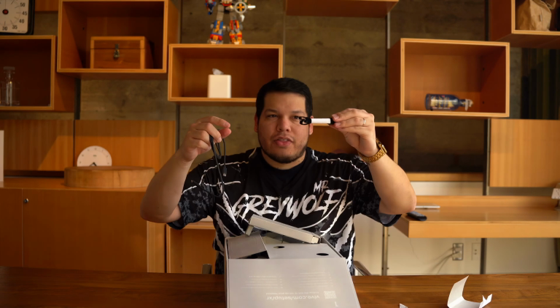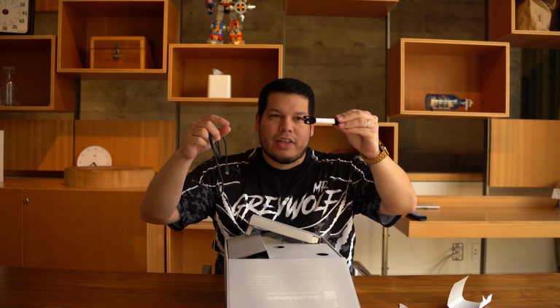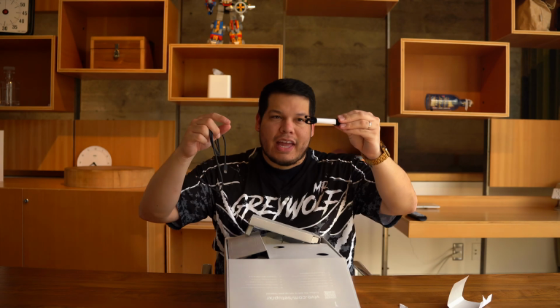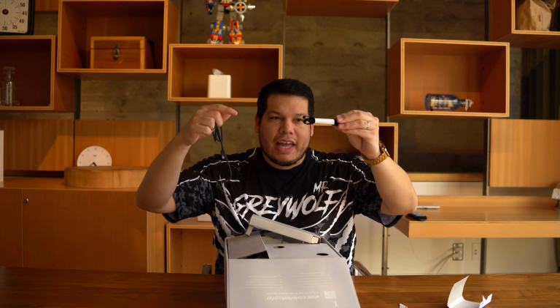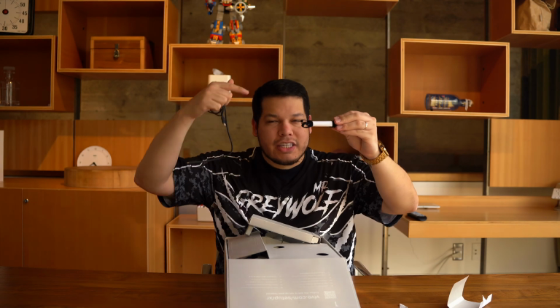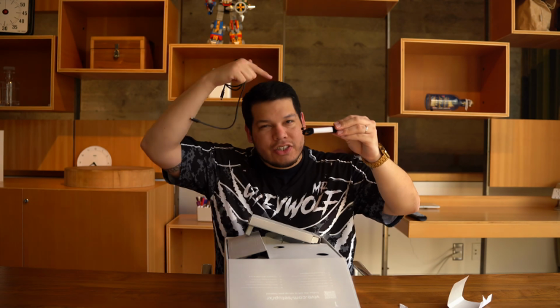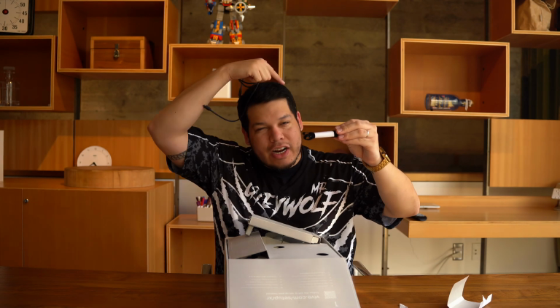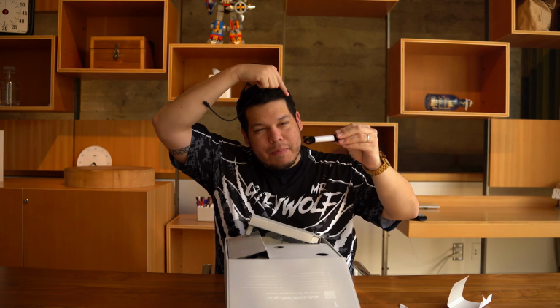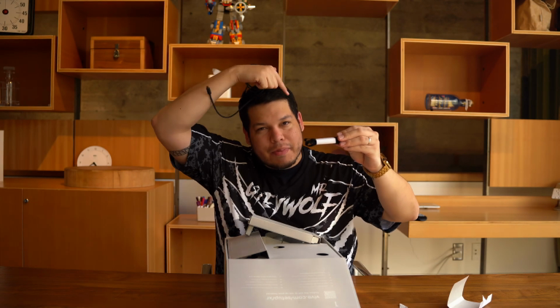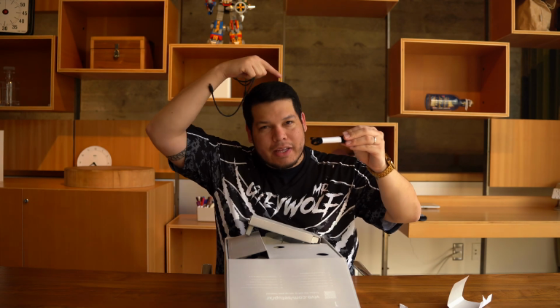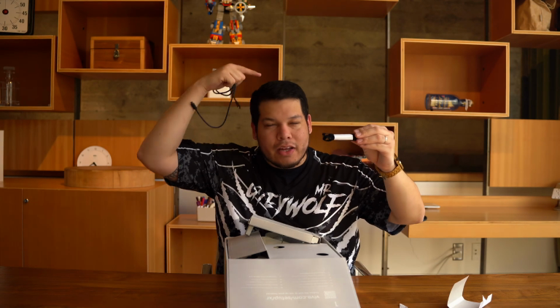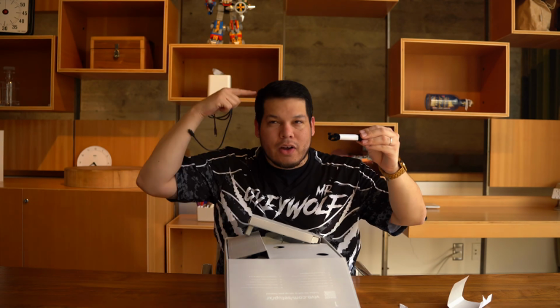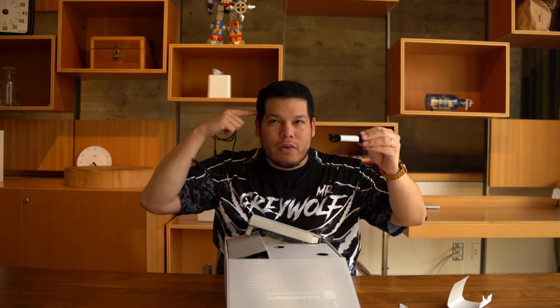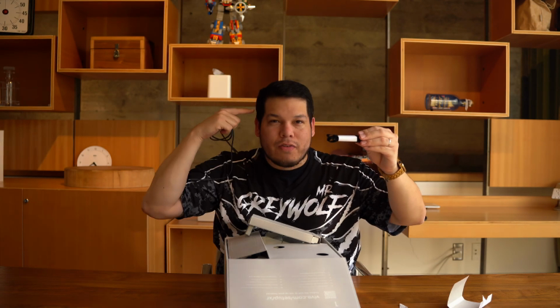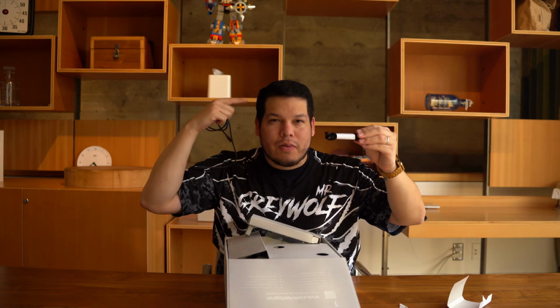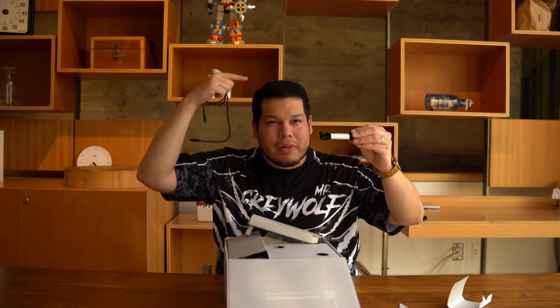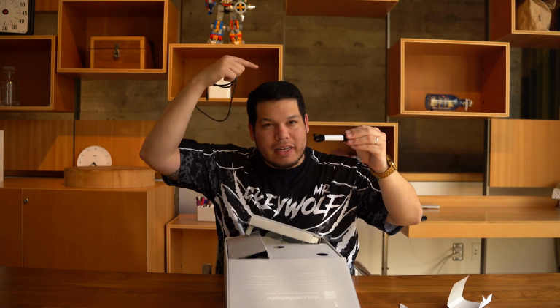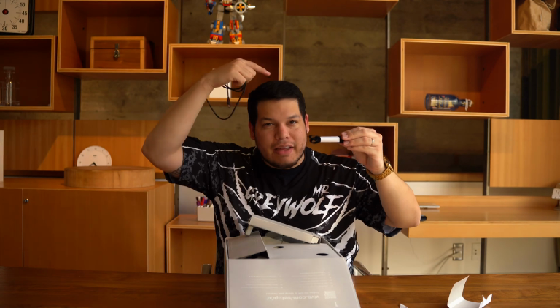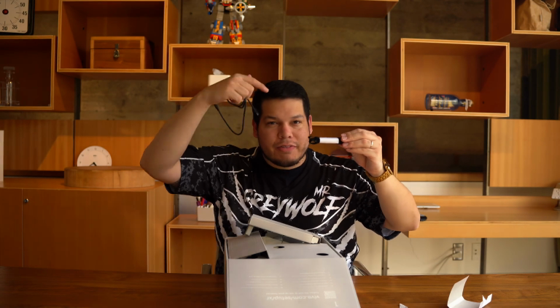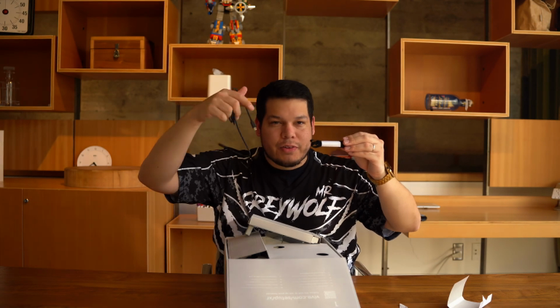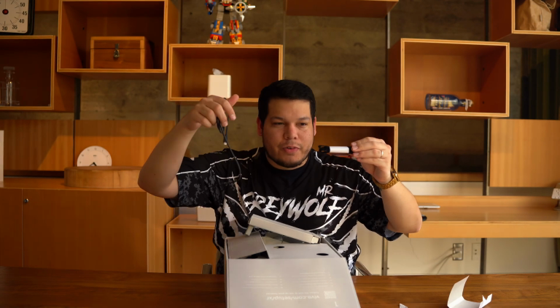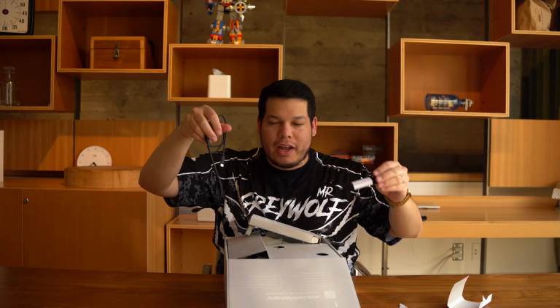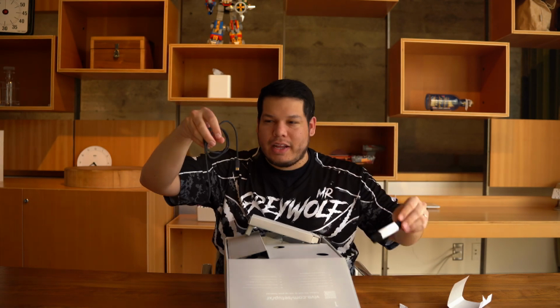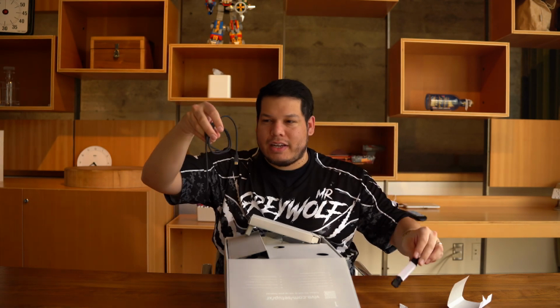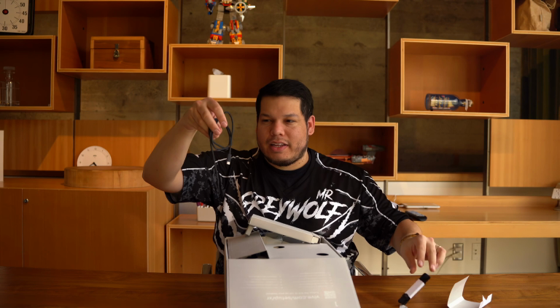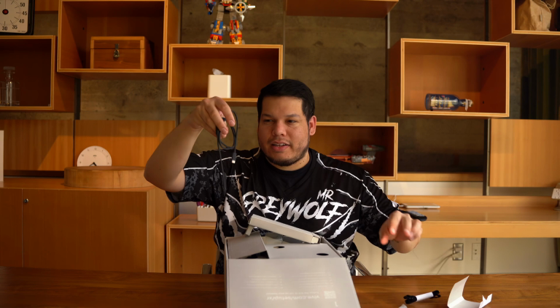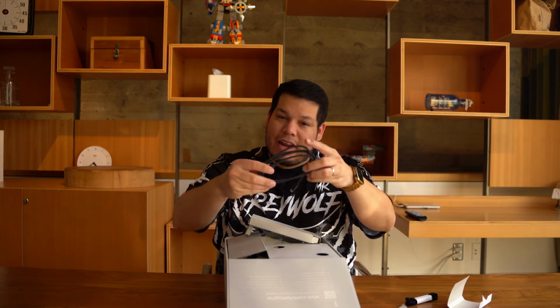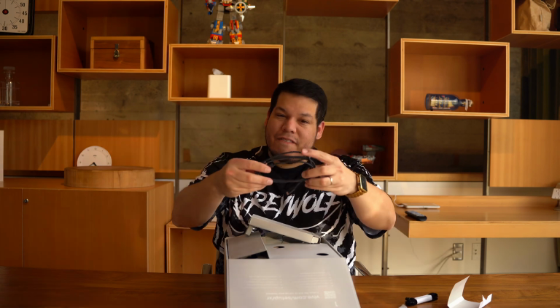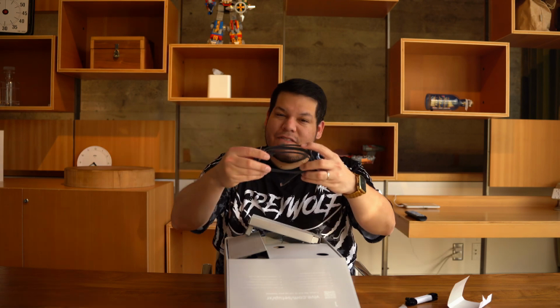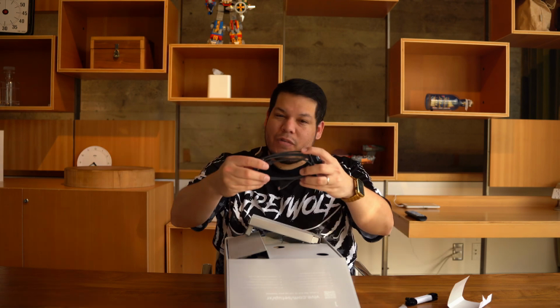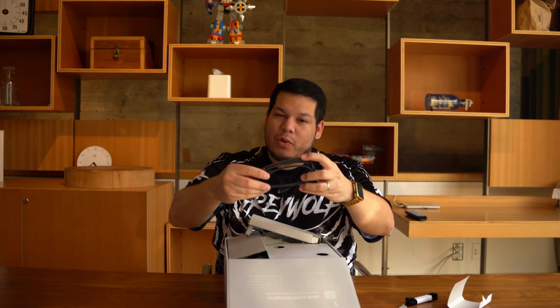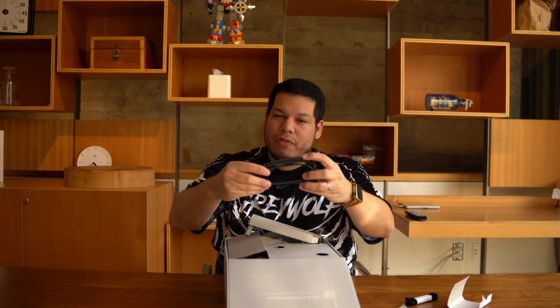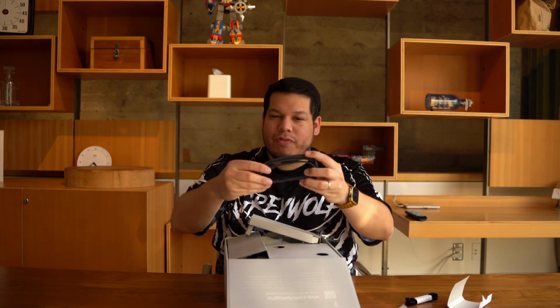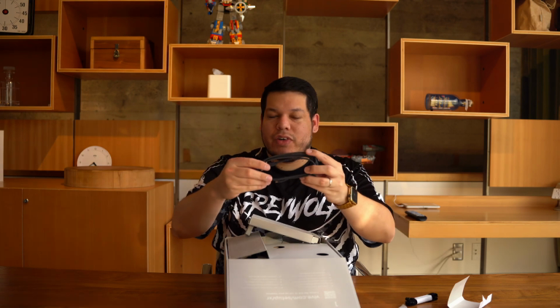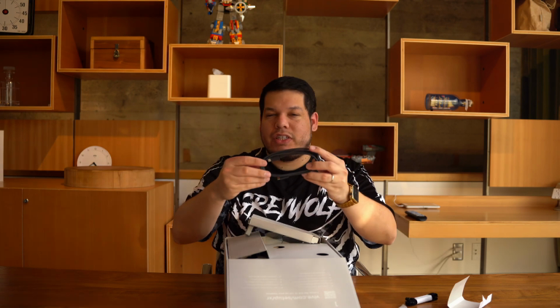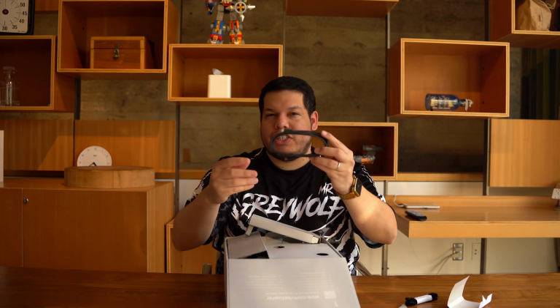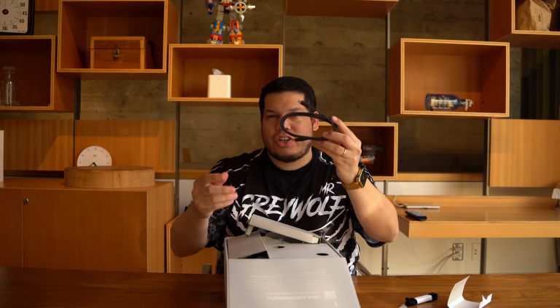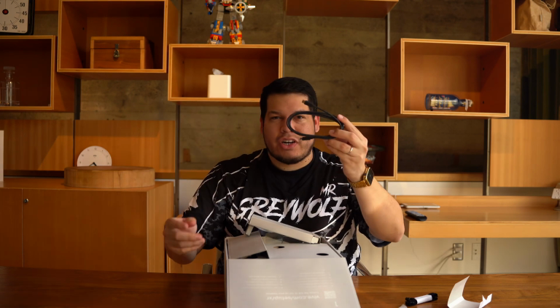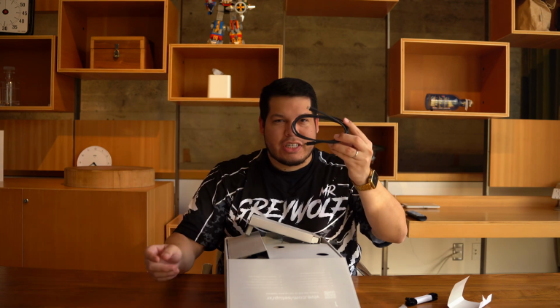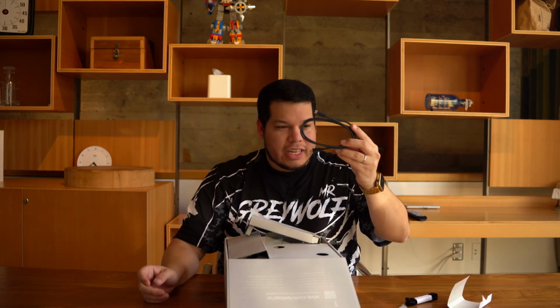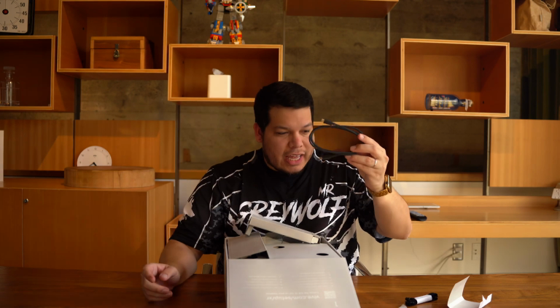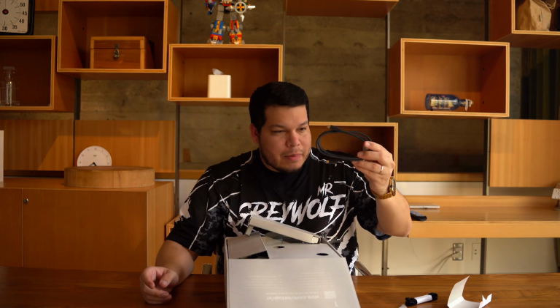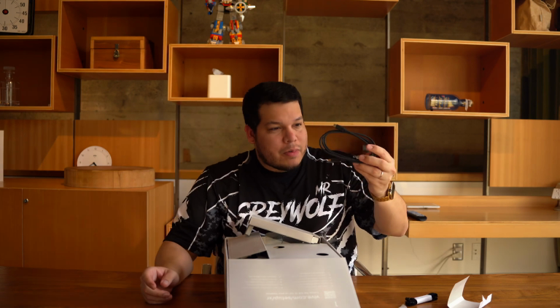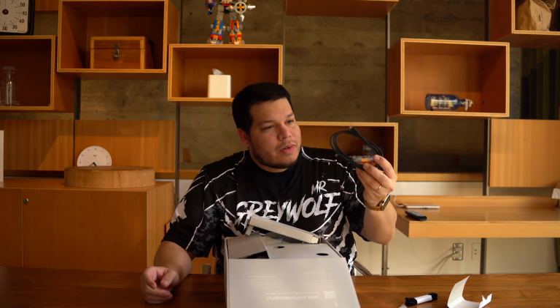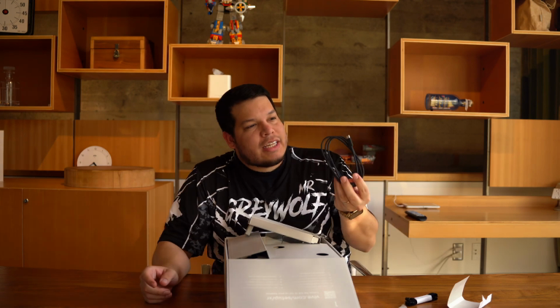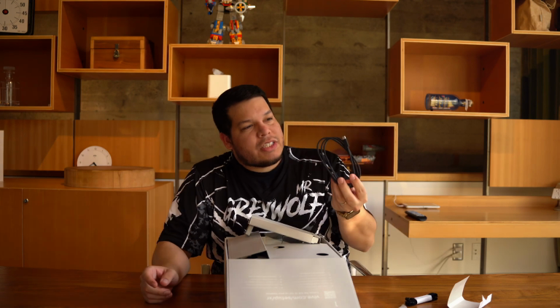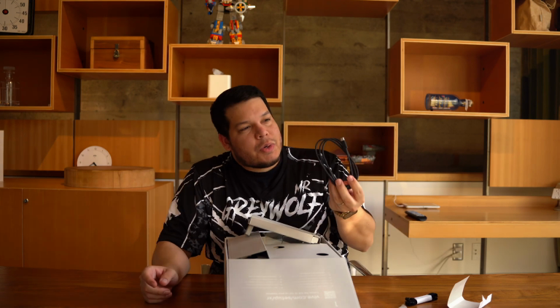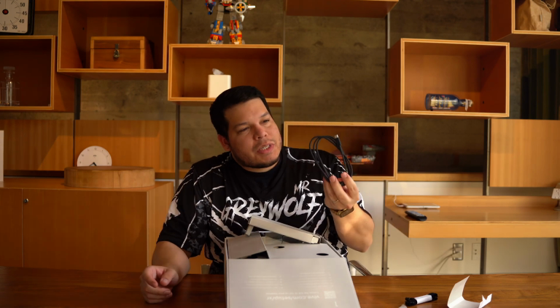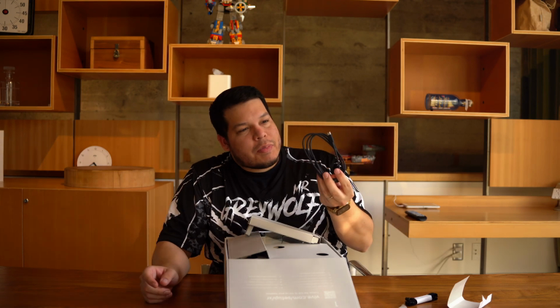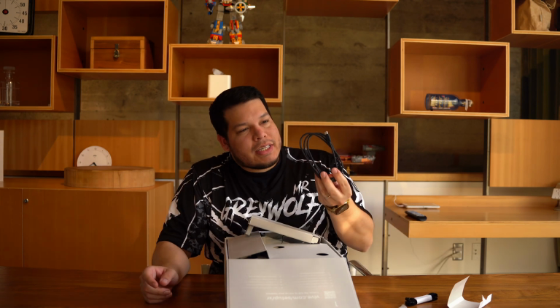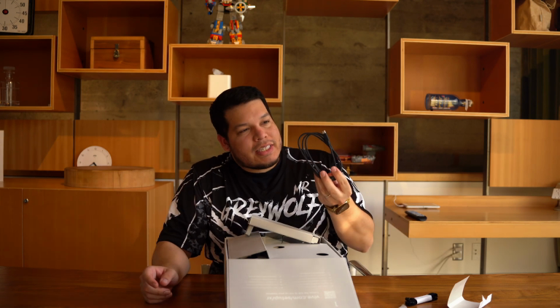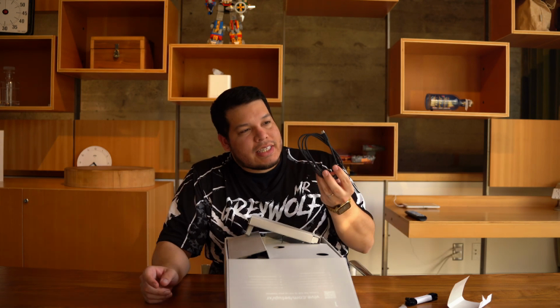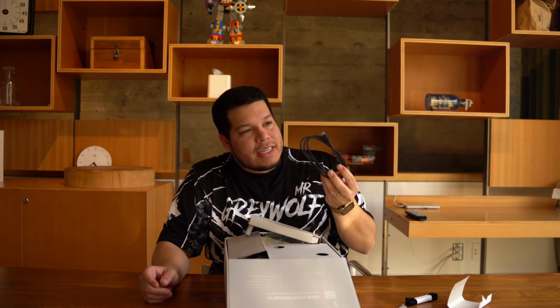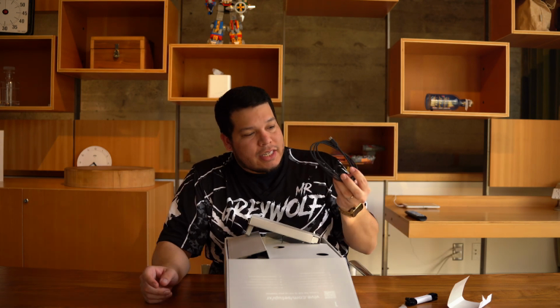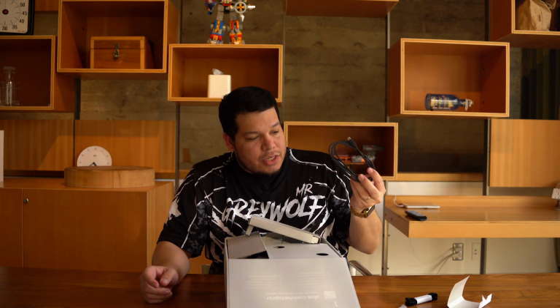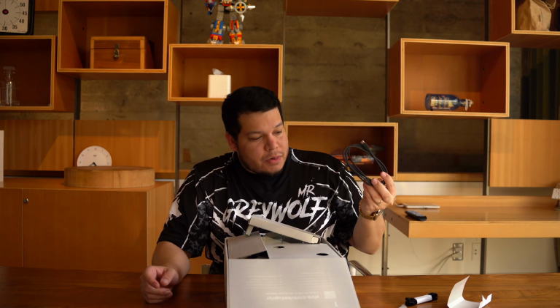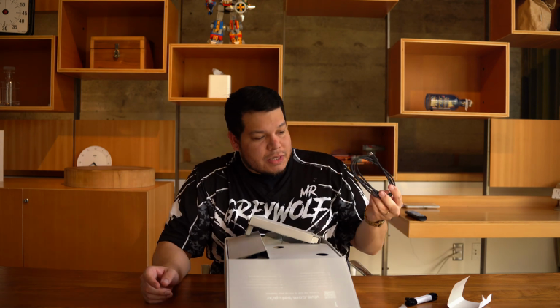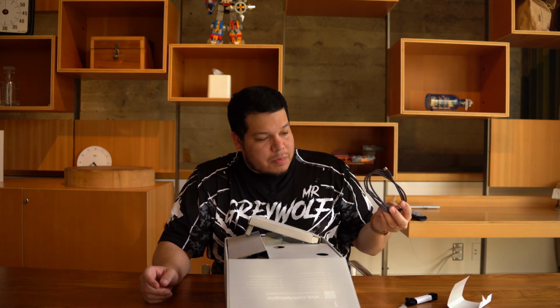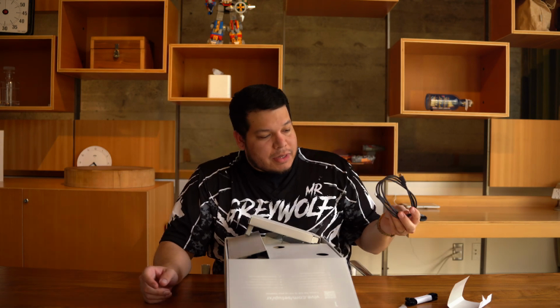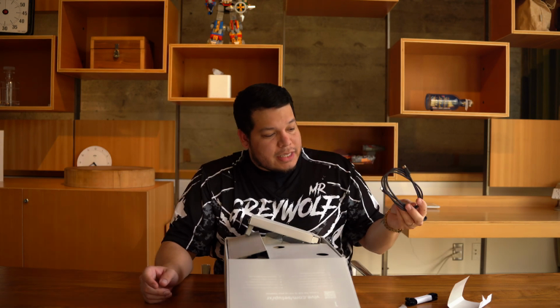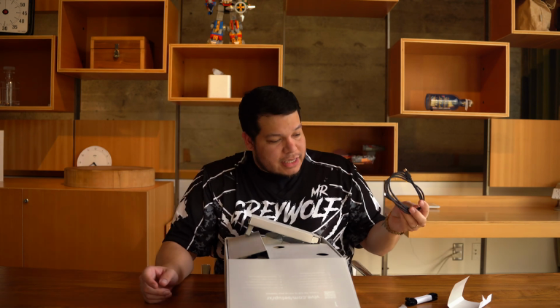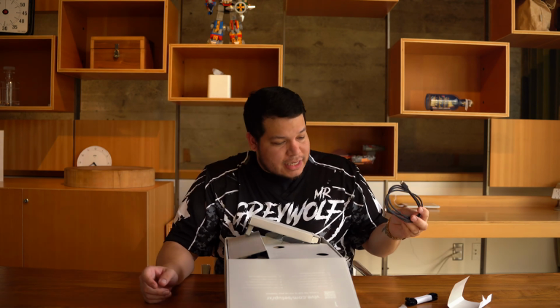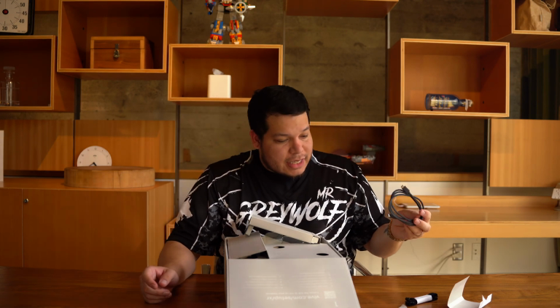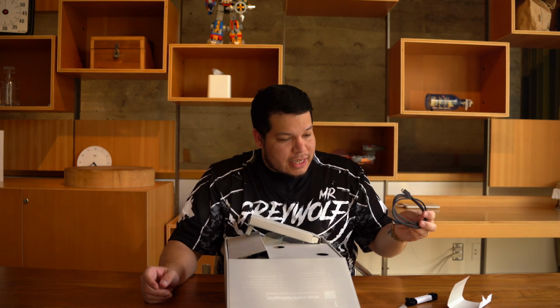Number two: the head strap that can go from left to right, and a four-foot charging cable. It has USB-C to USB-C.